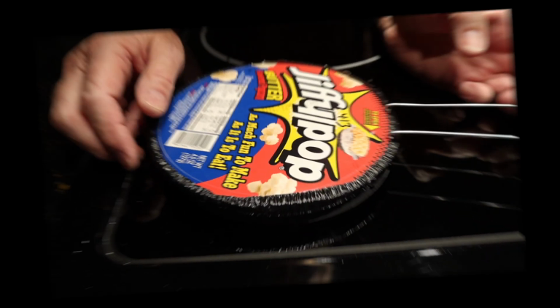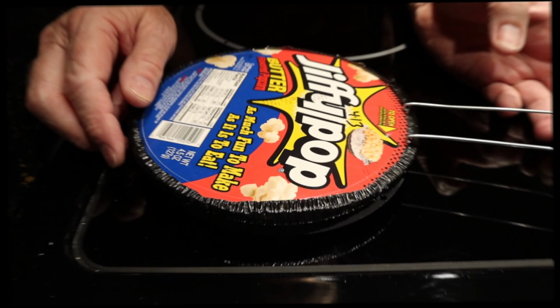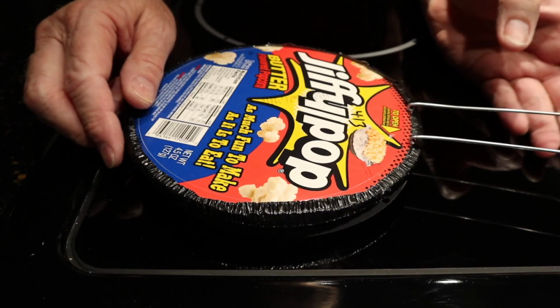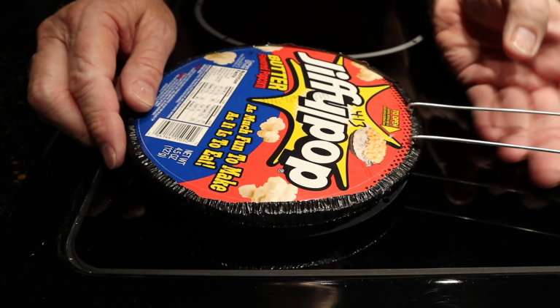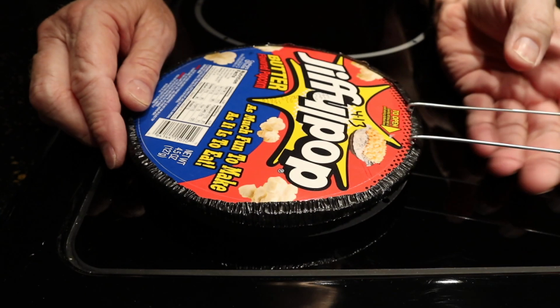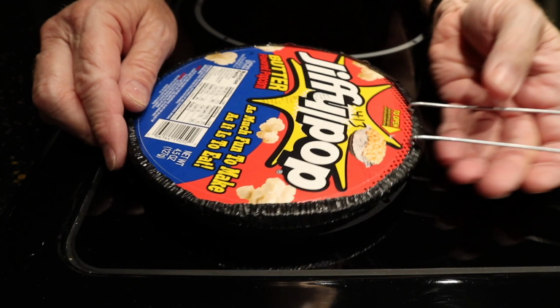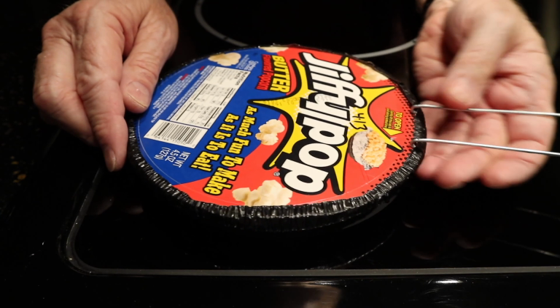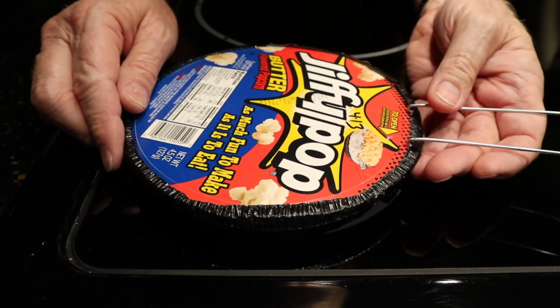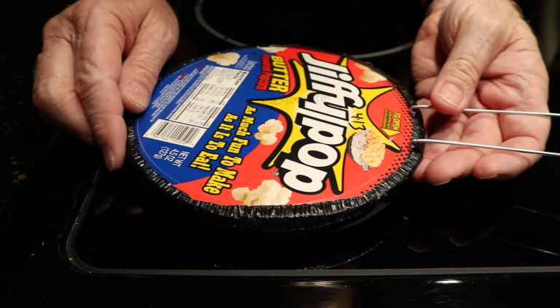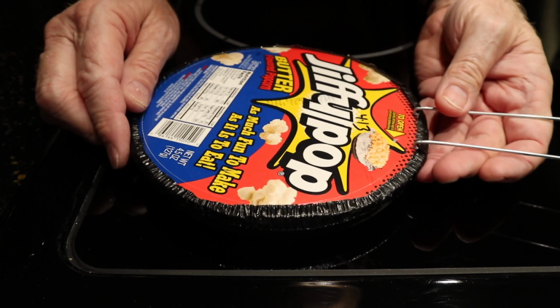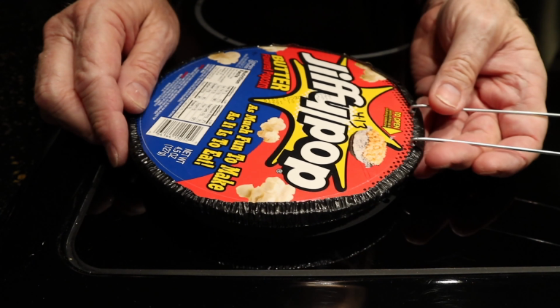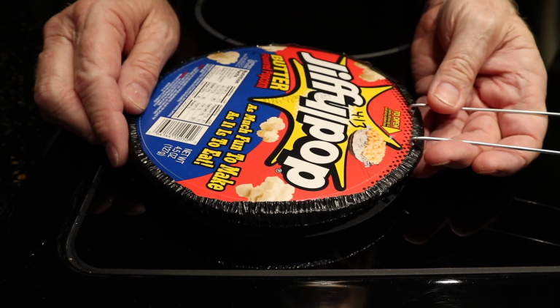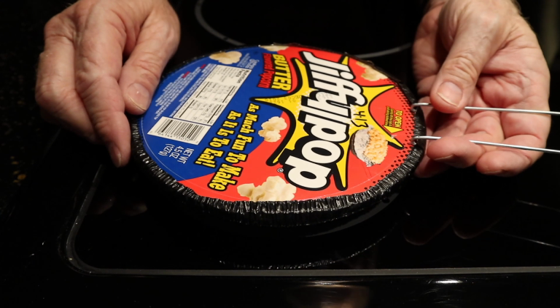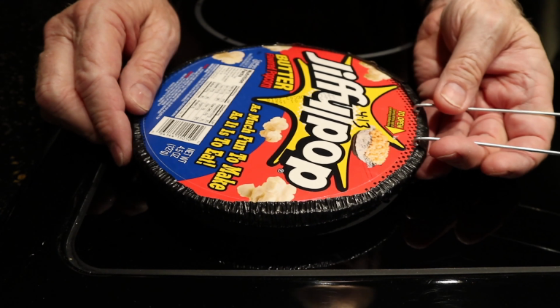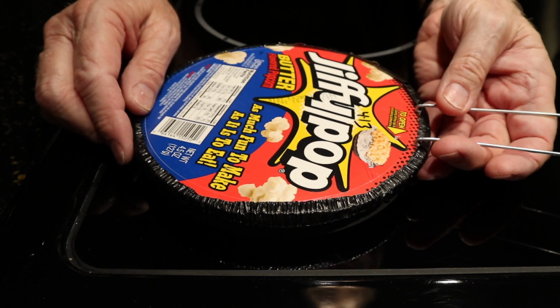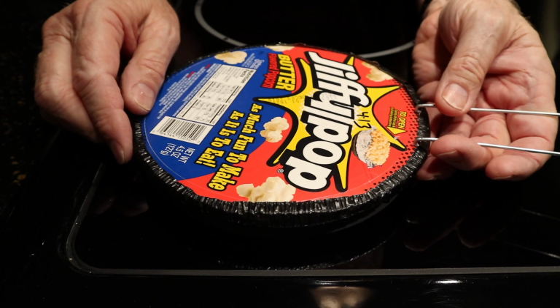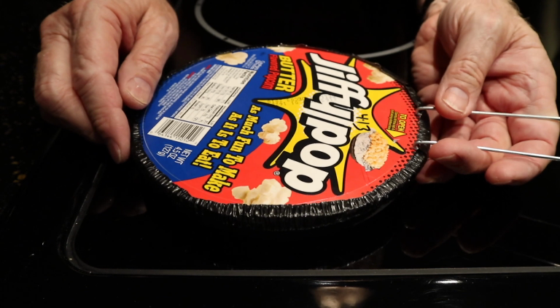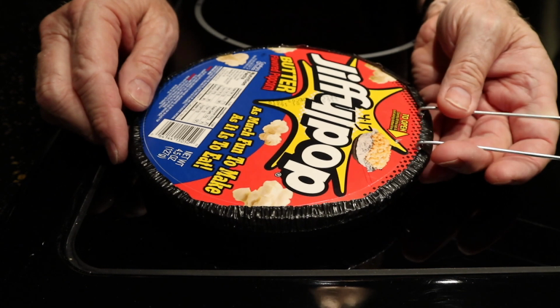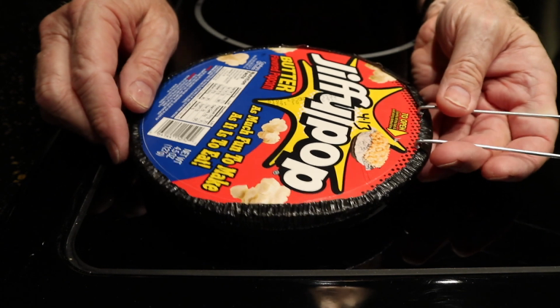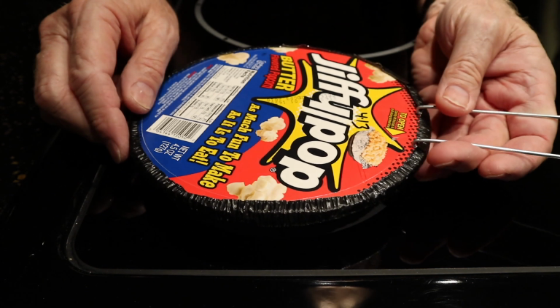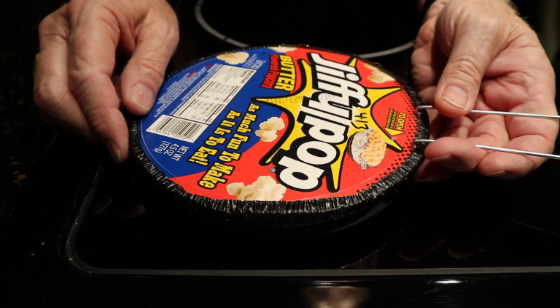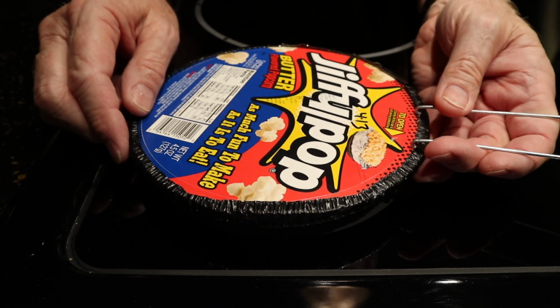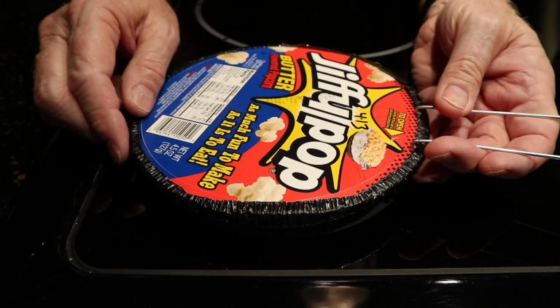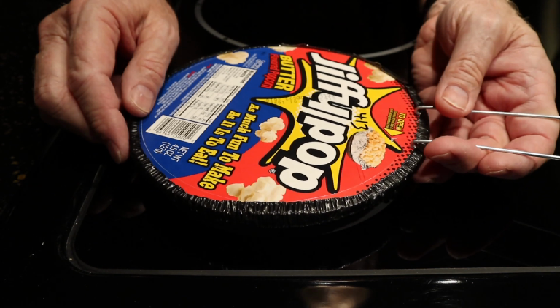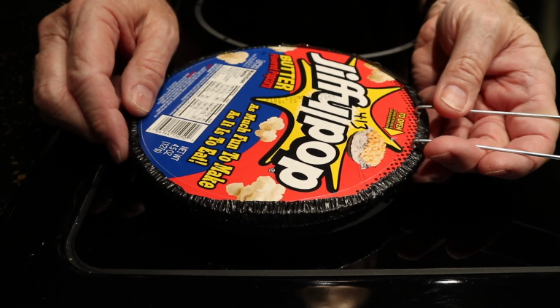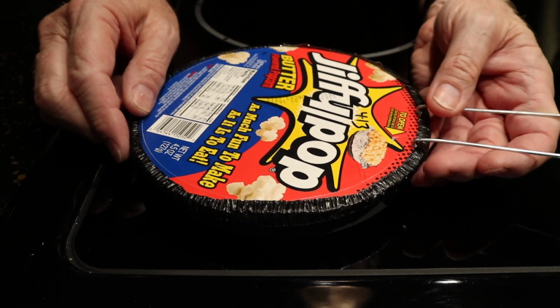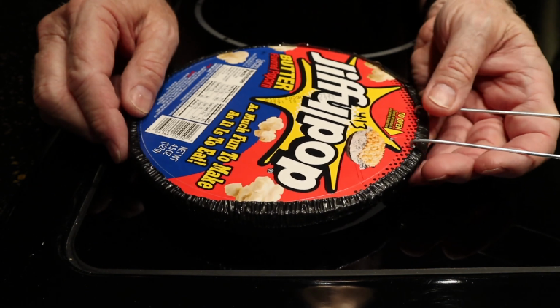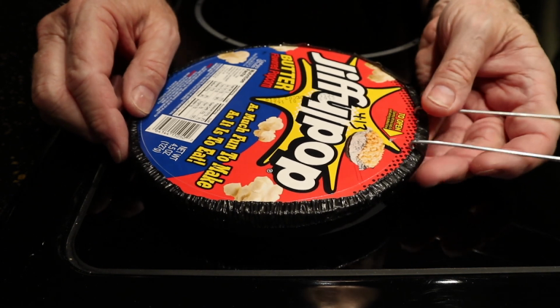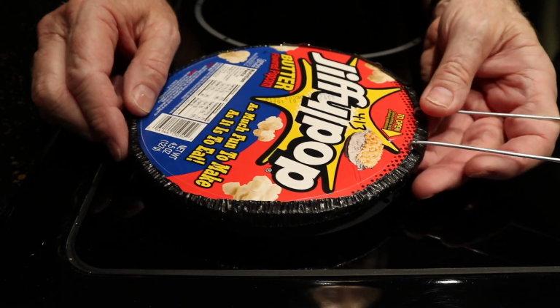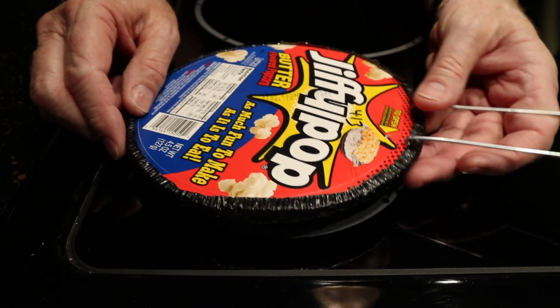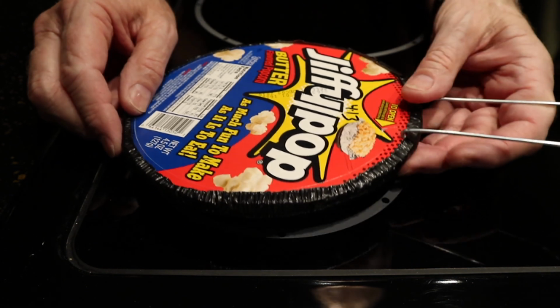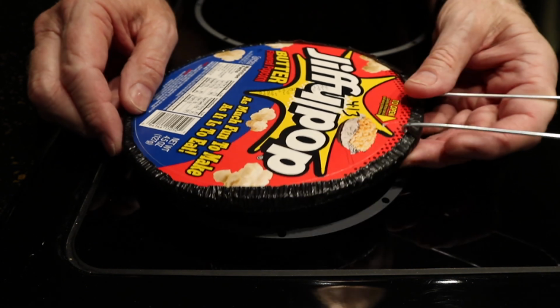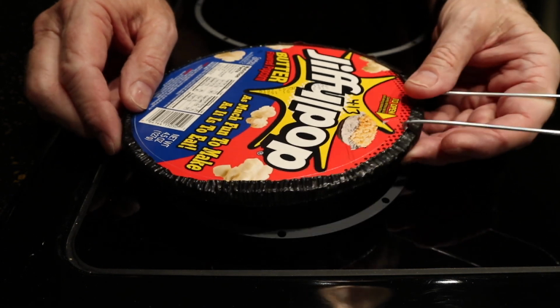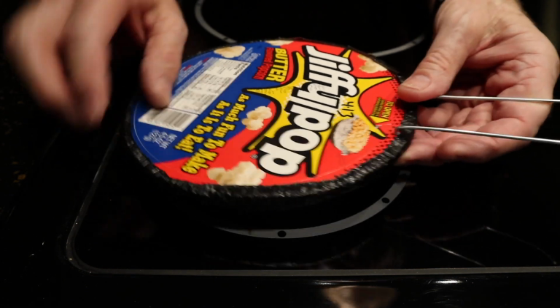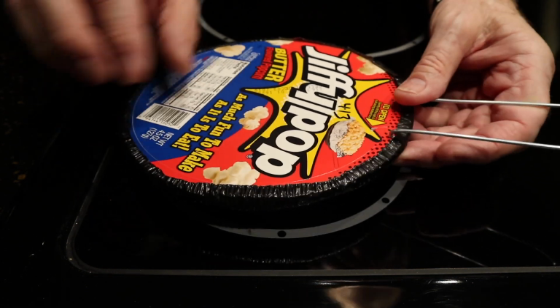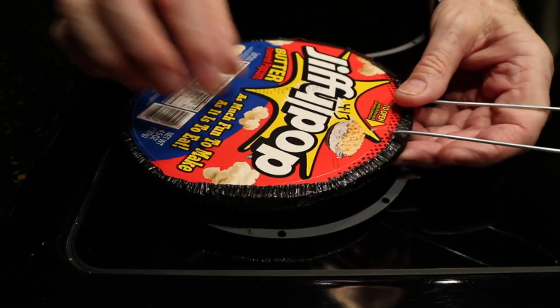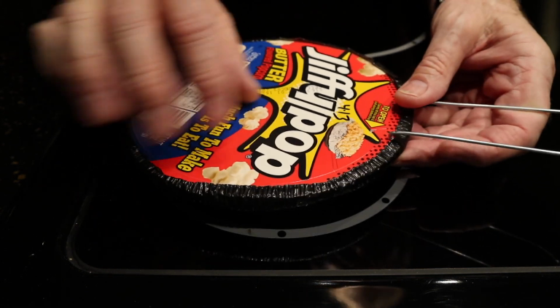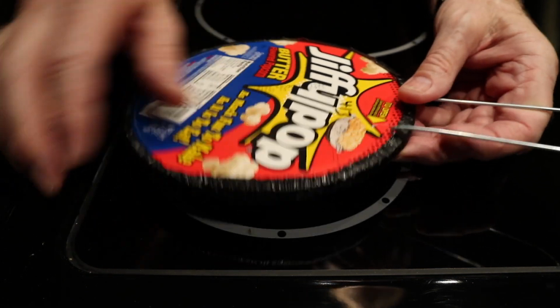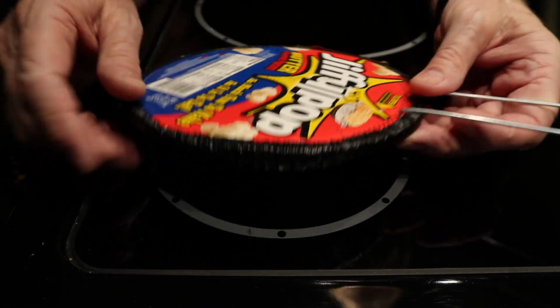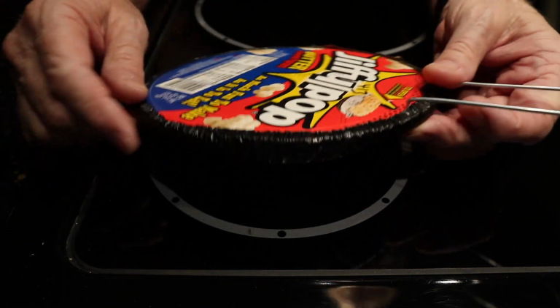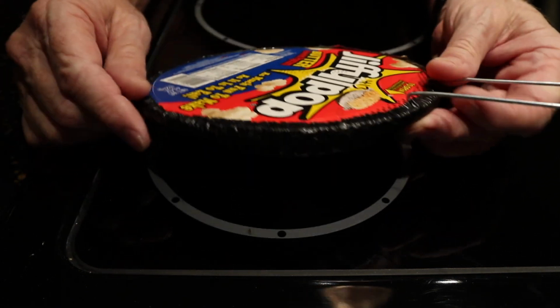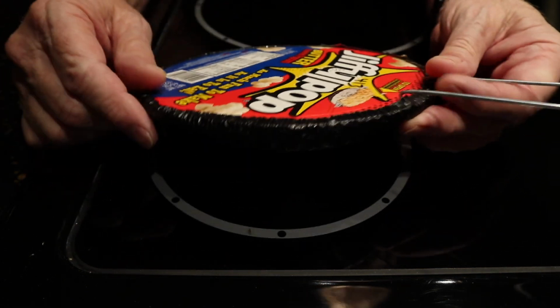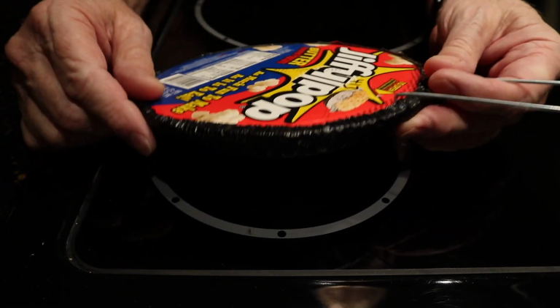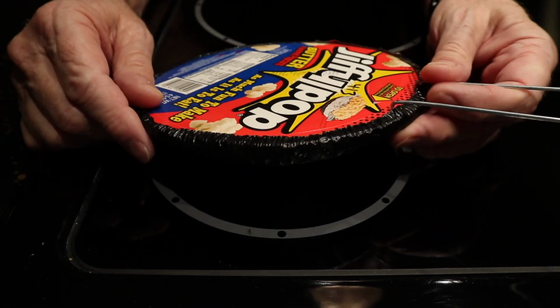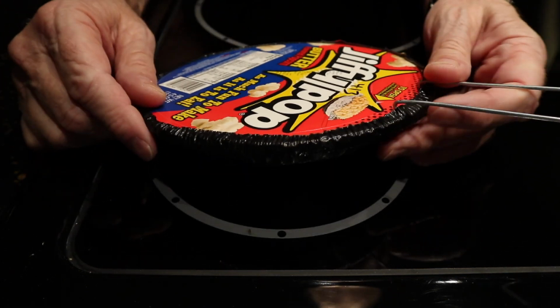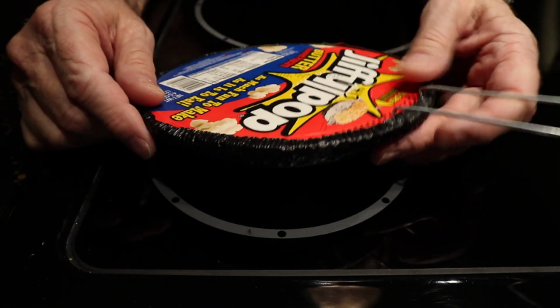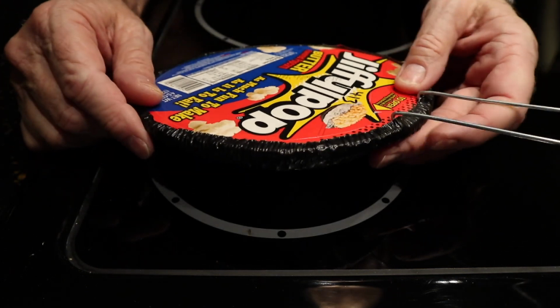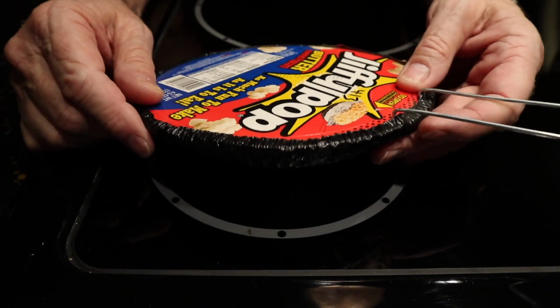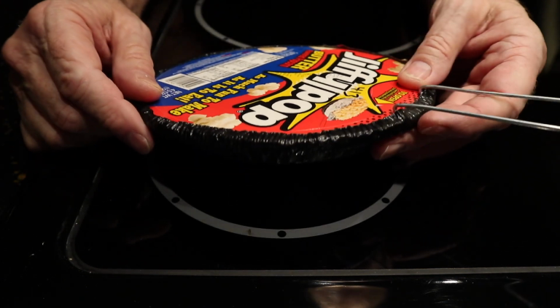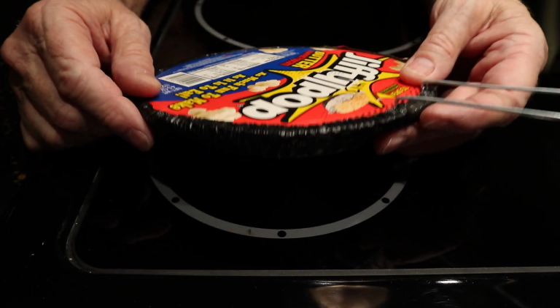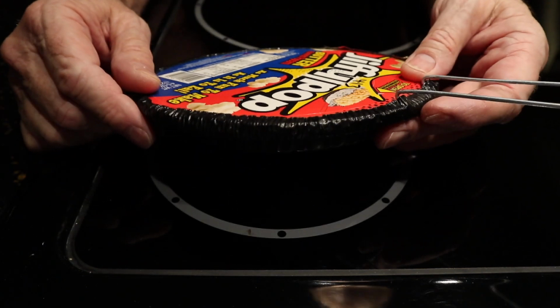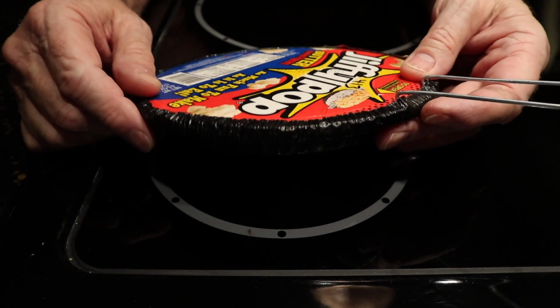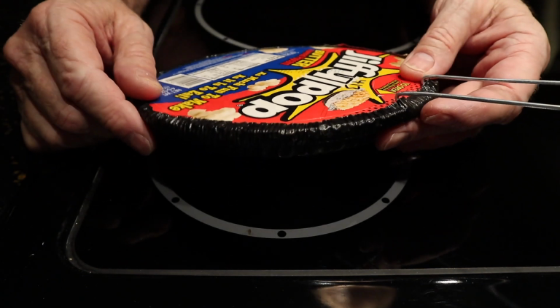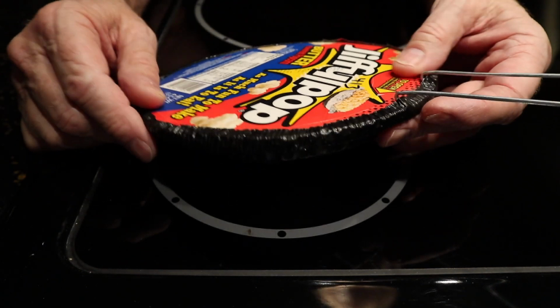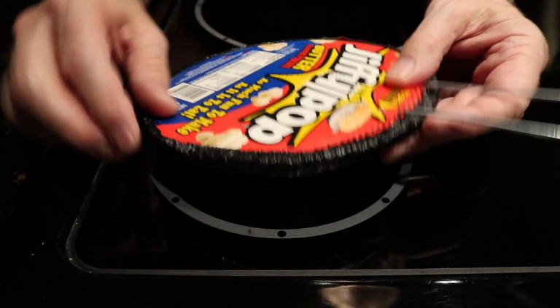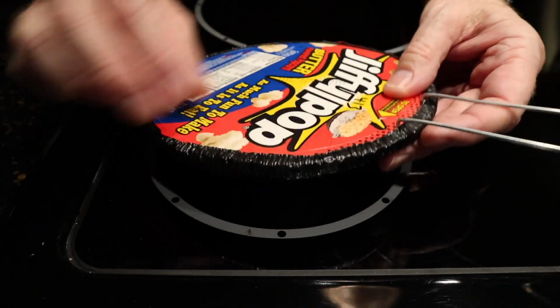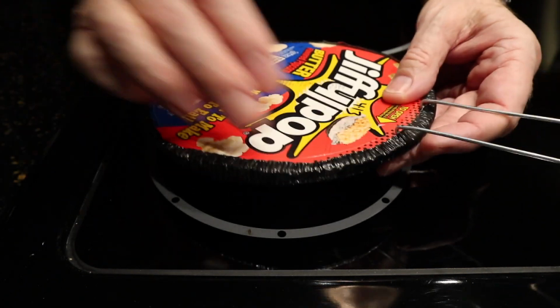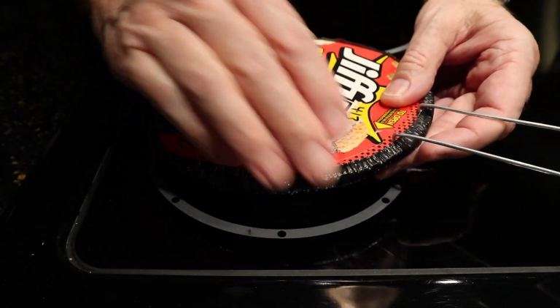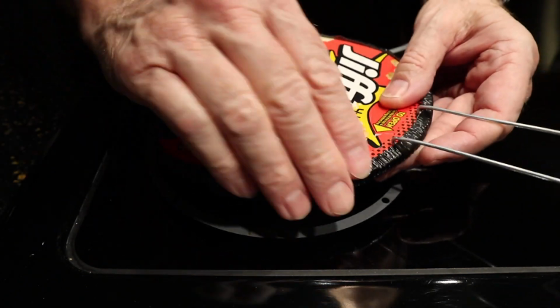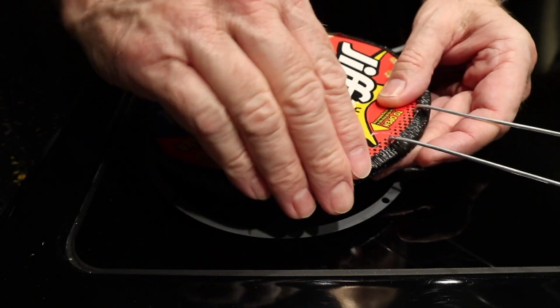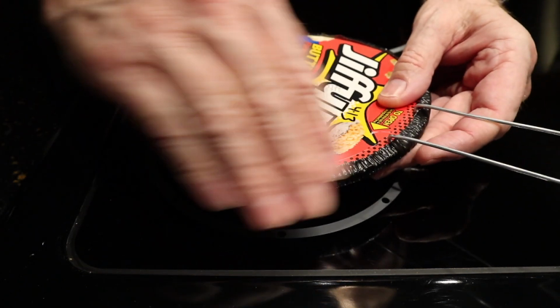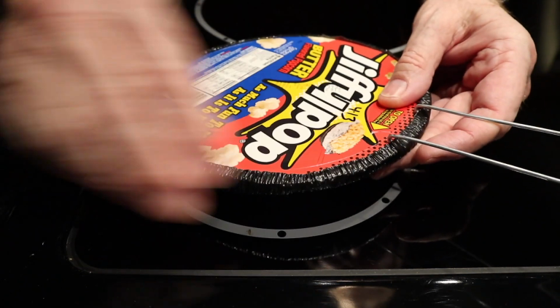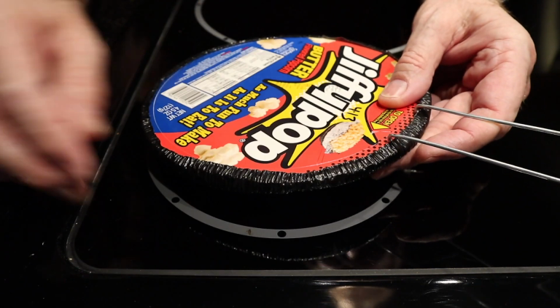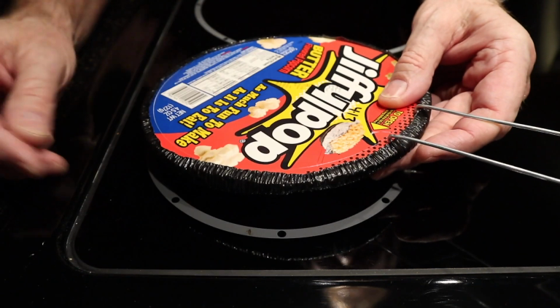So today we're cooking some Jiffy Pop popcorn. I'm going to show you how to cook it the right way without burning it.